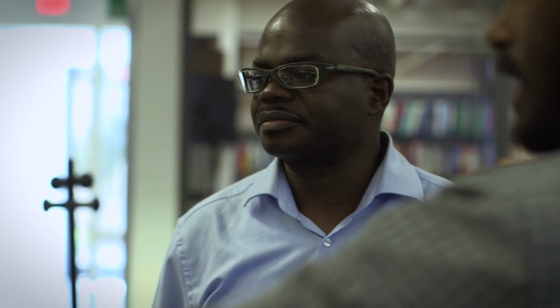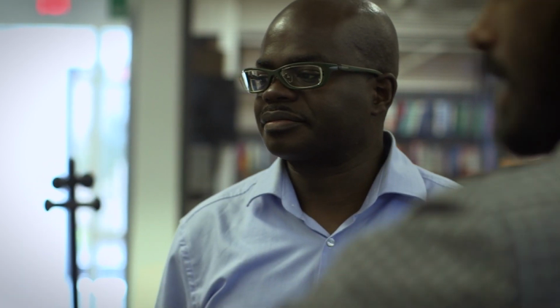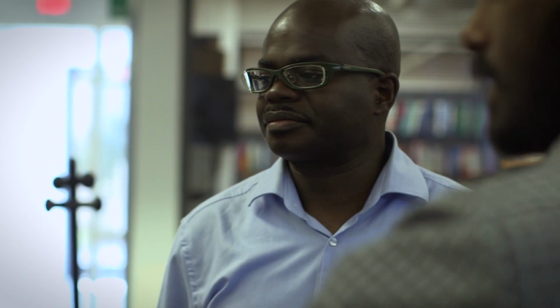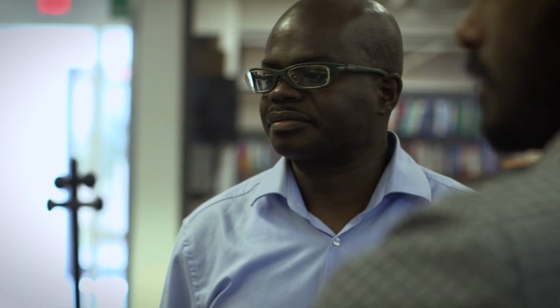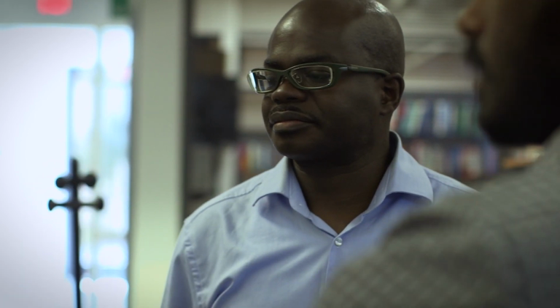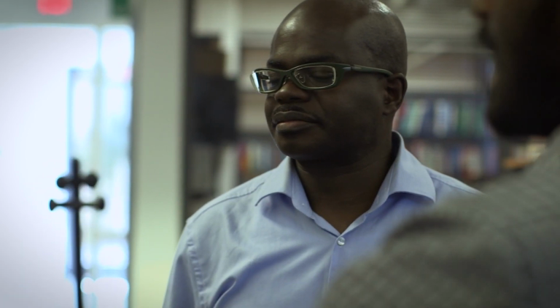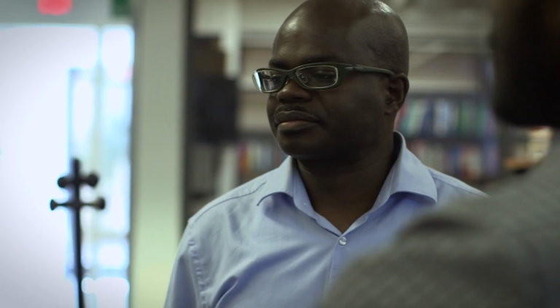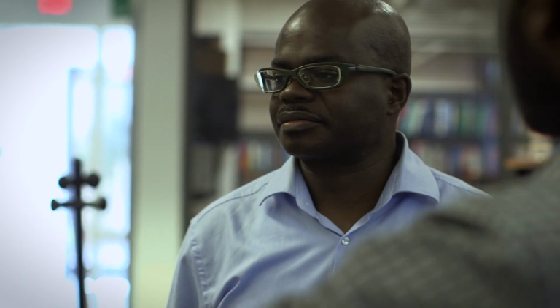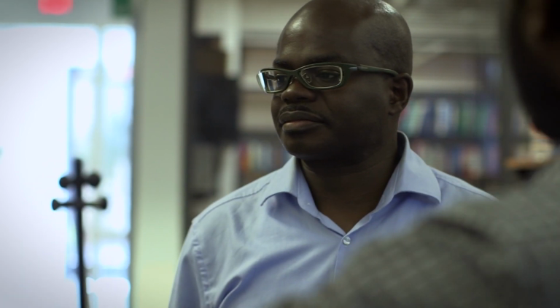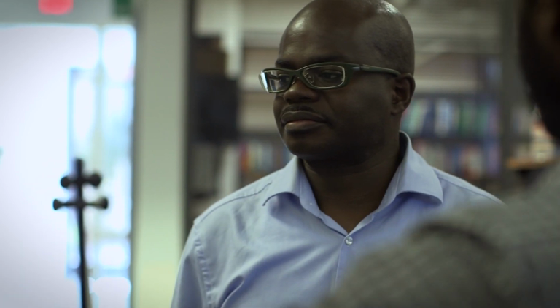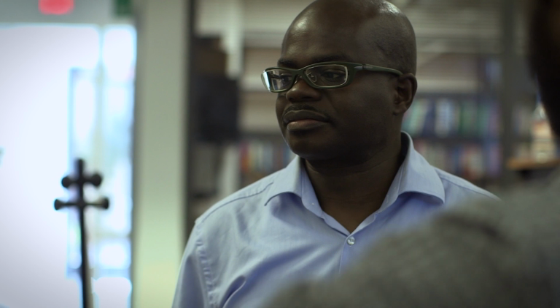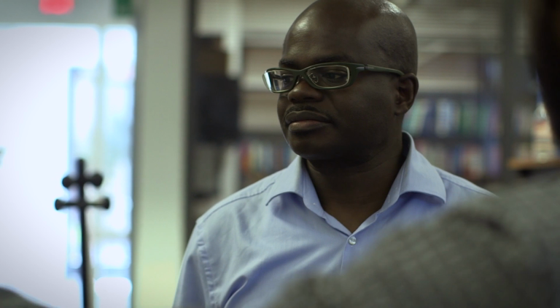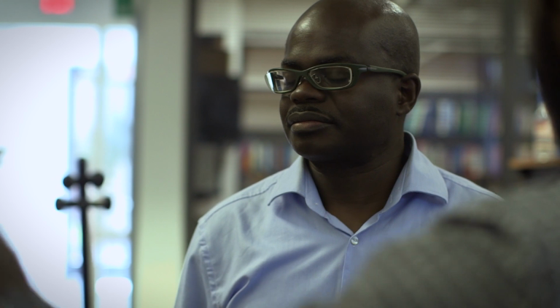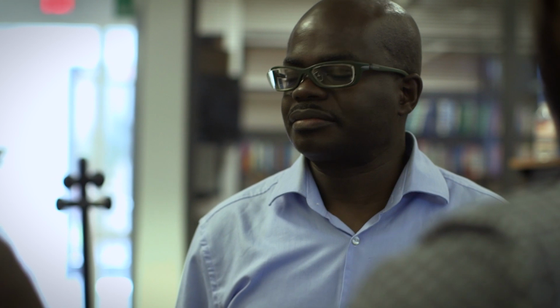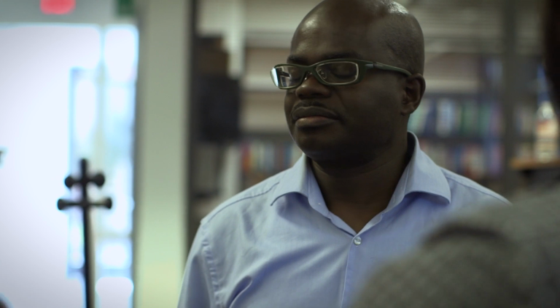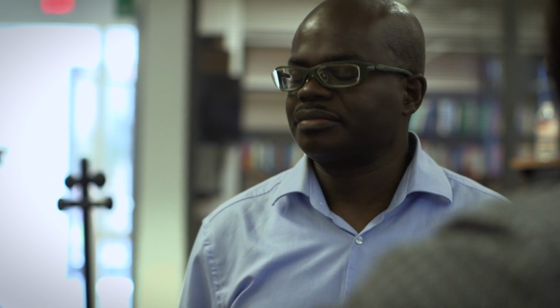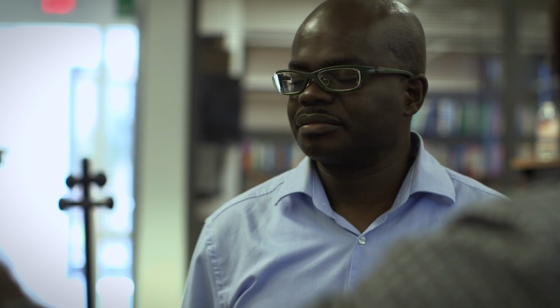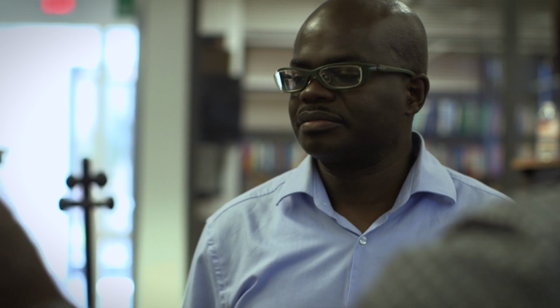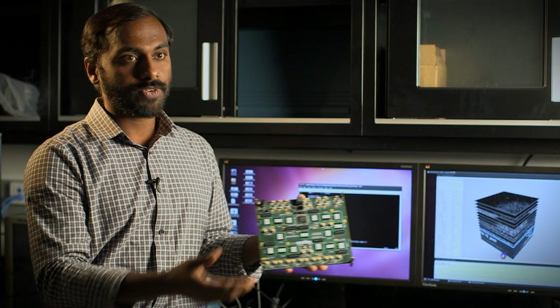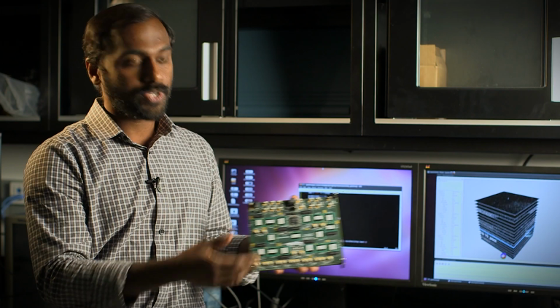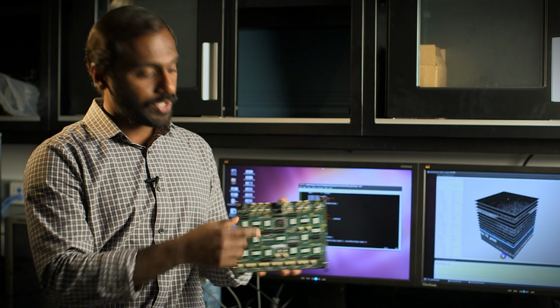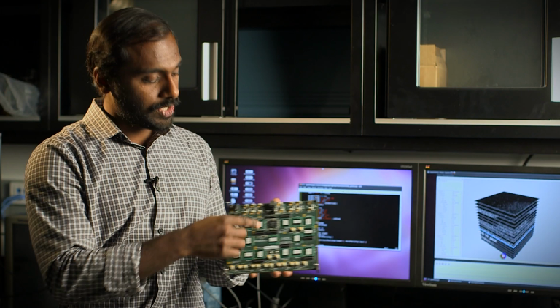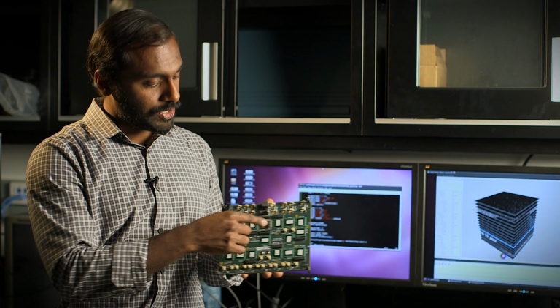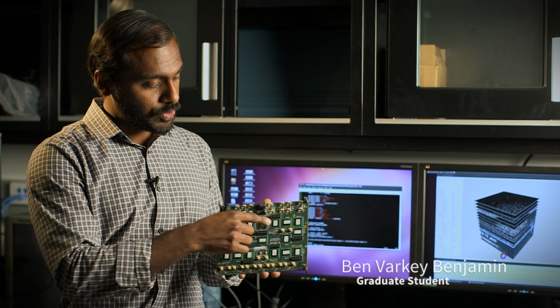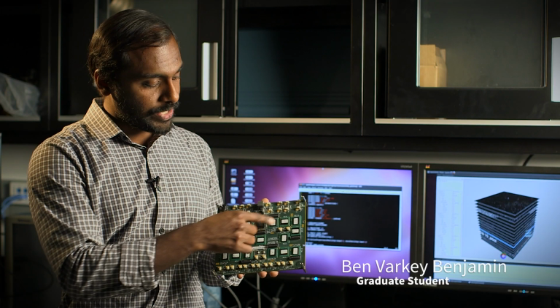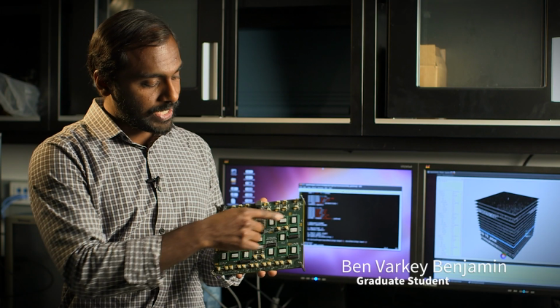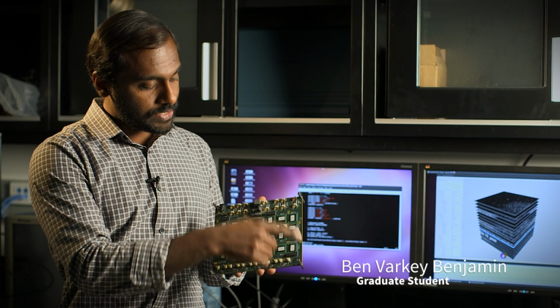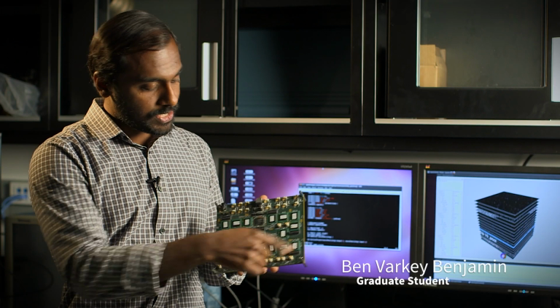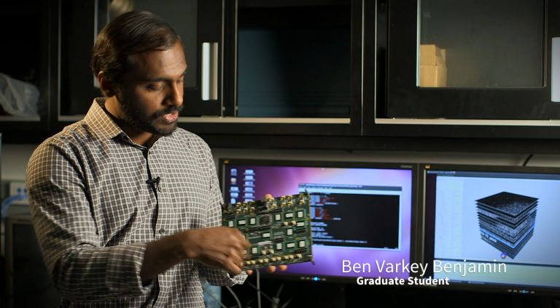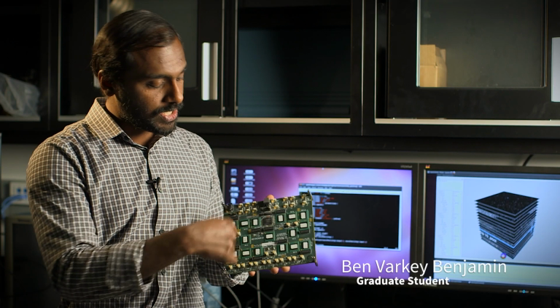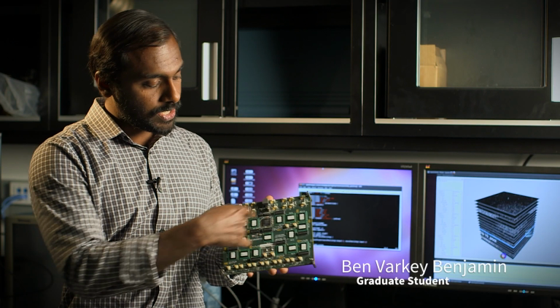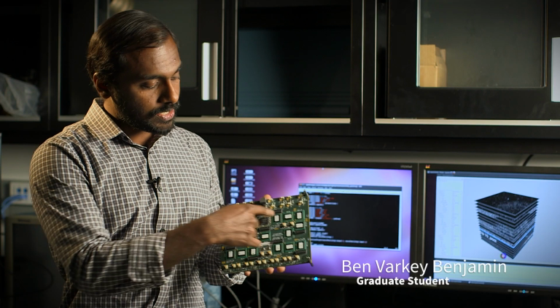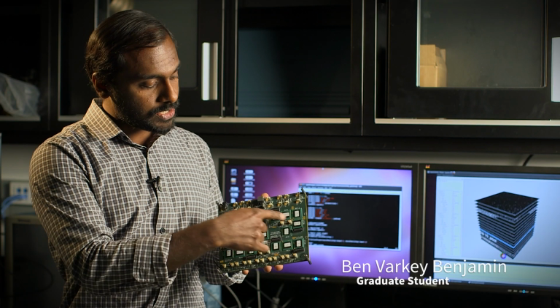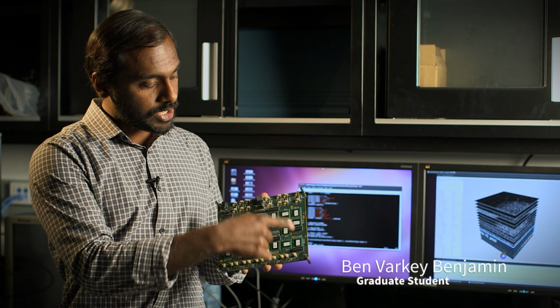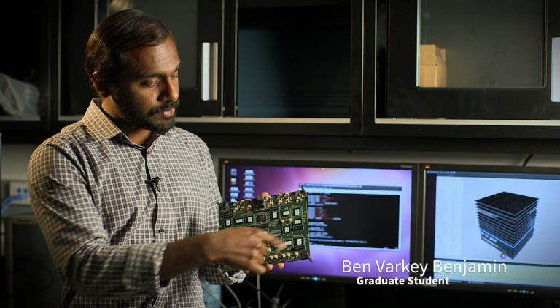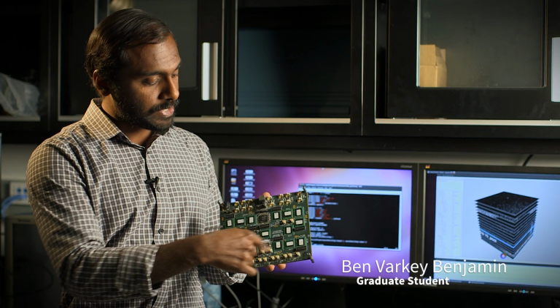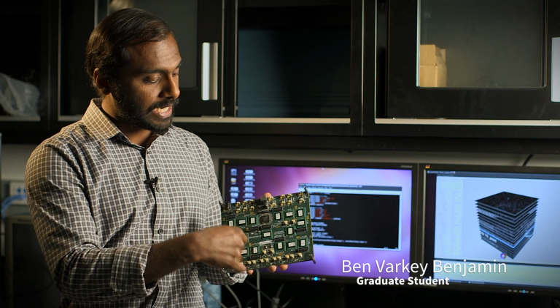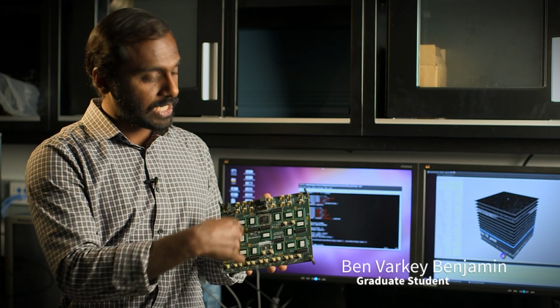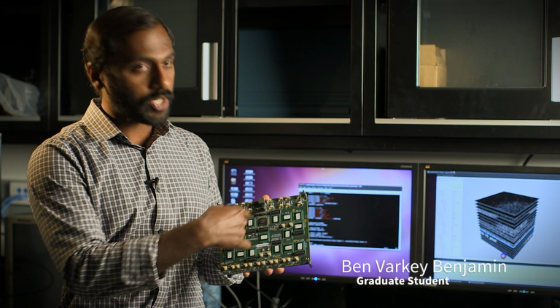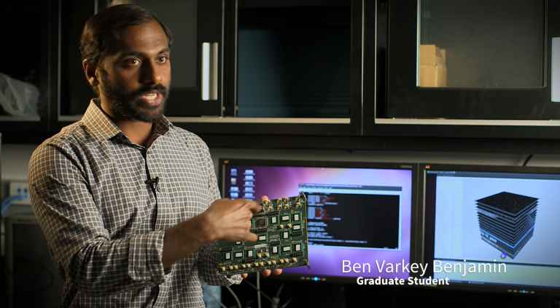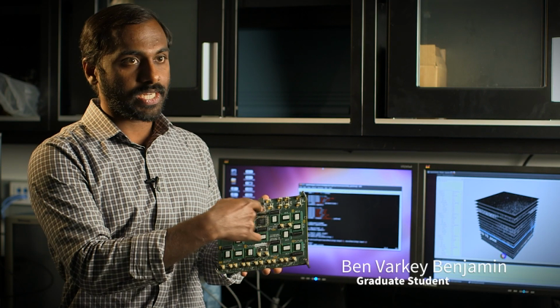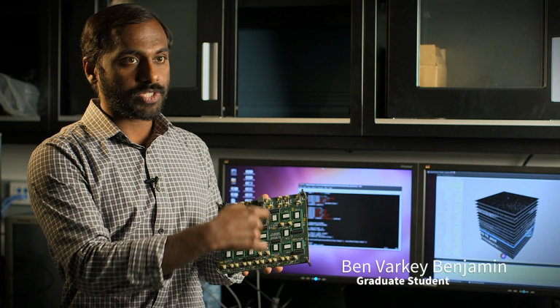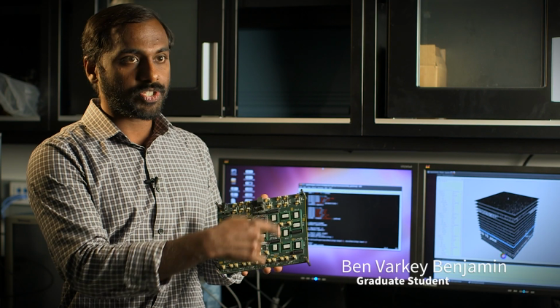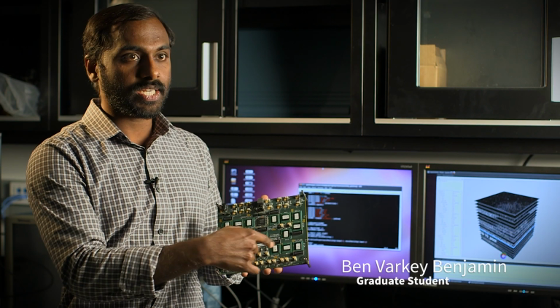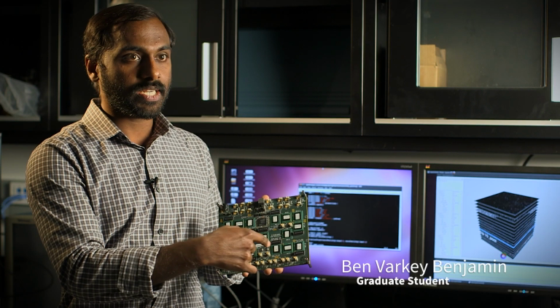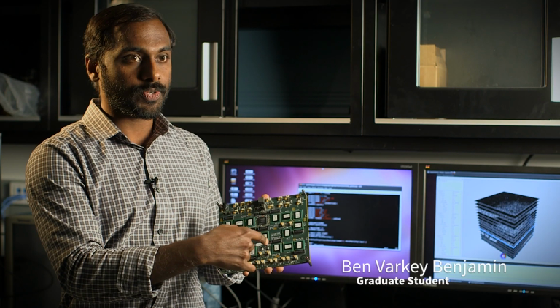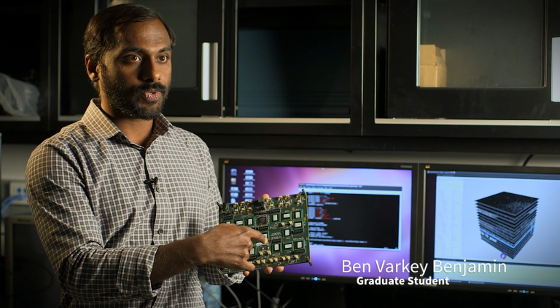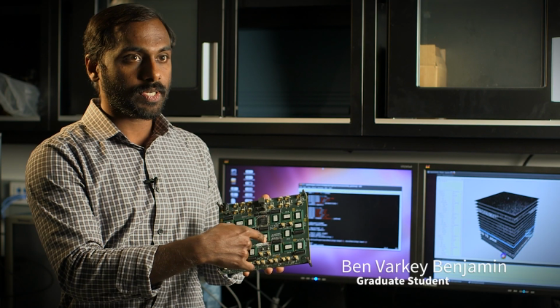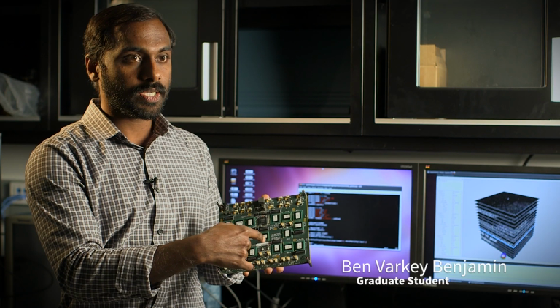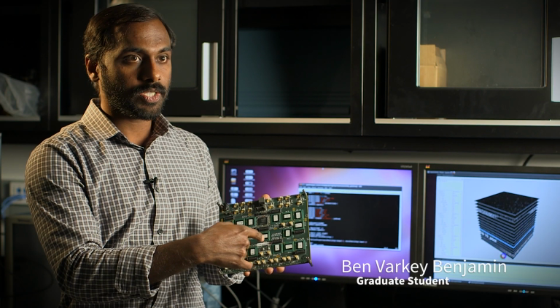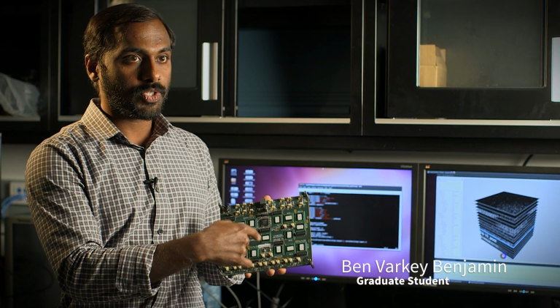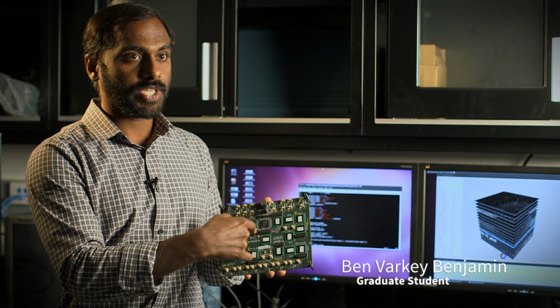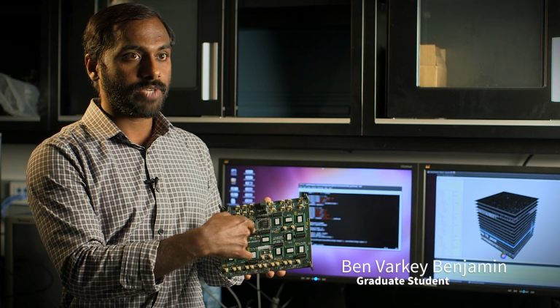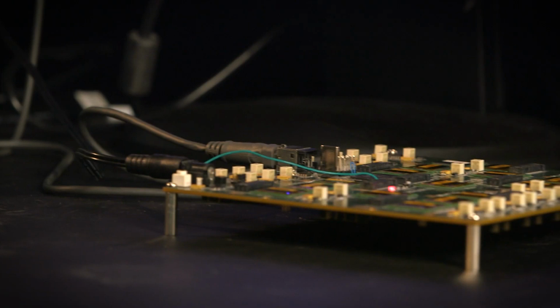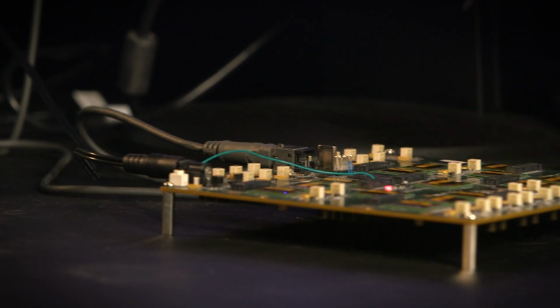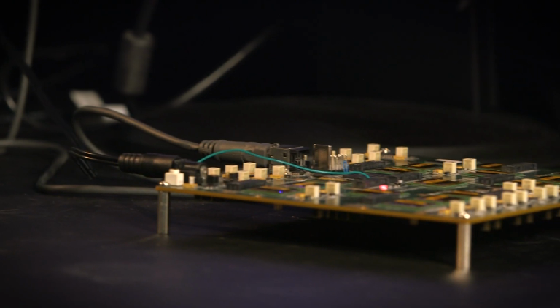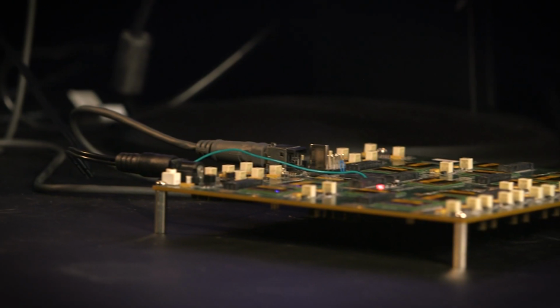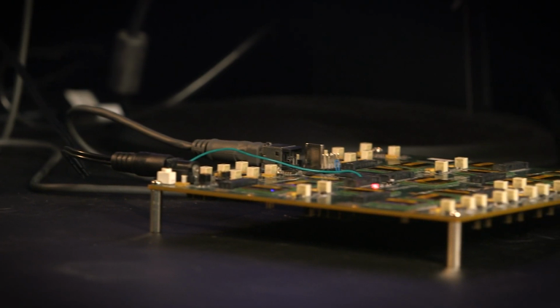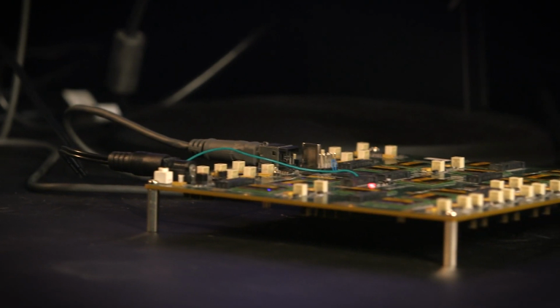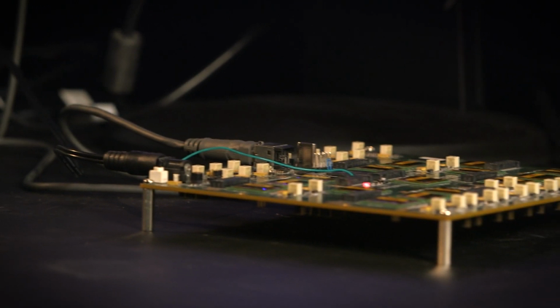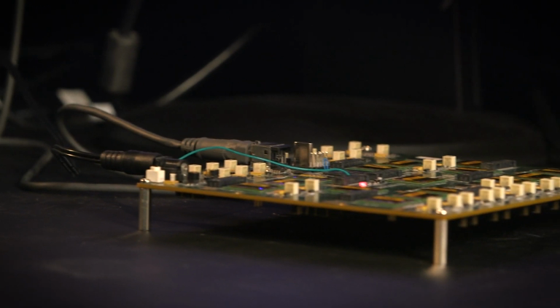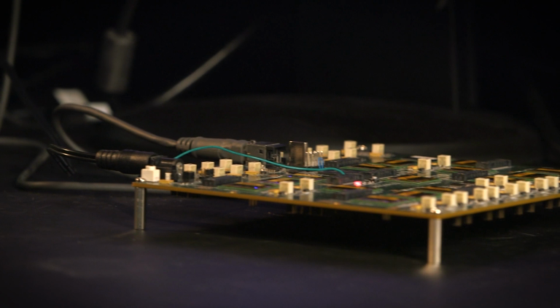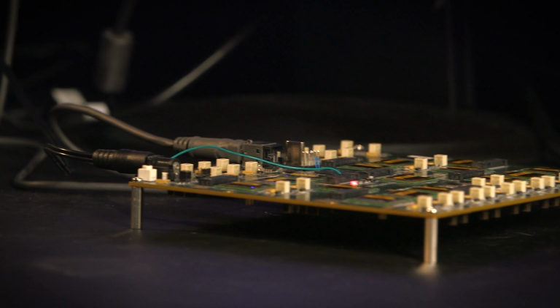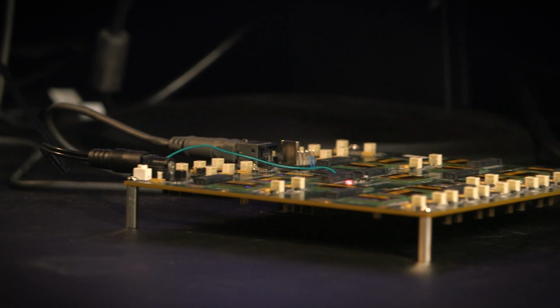This is the NeuroGrid board. You get 16 chips laid out in a tree network to give you one million neurons.